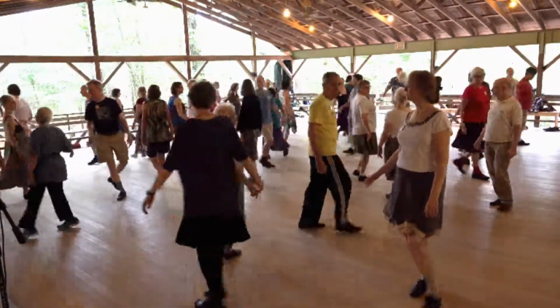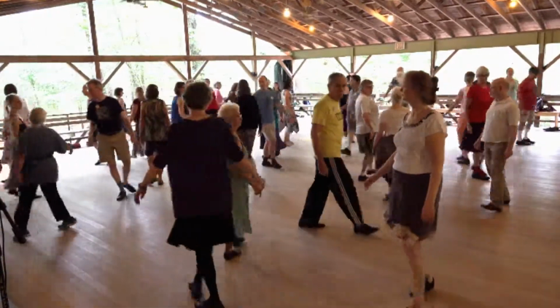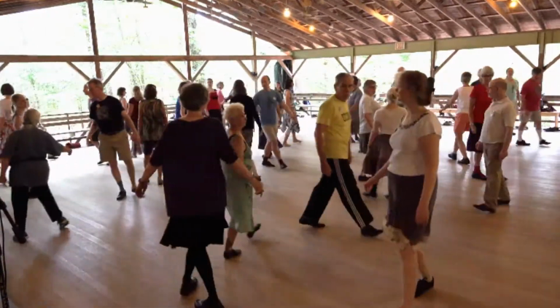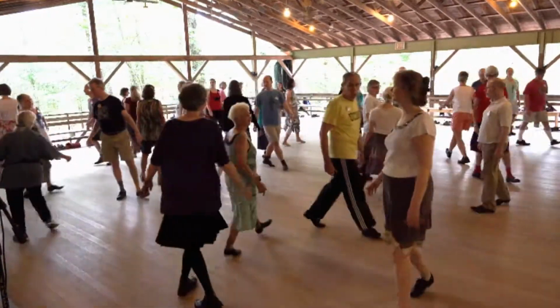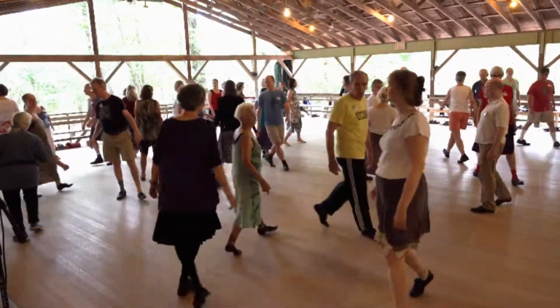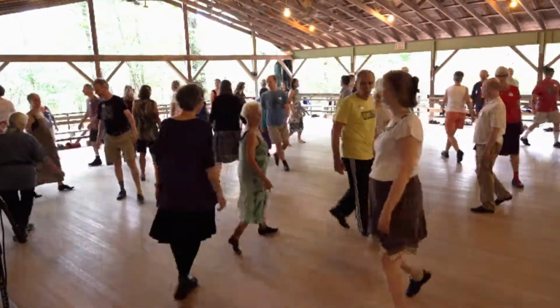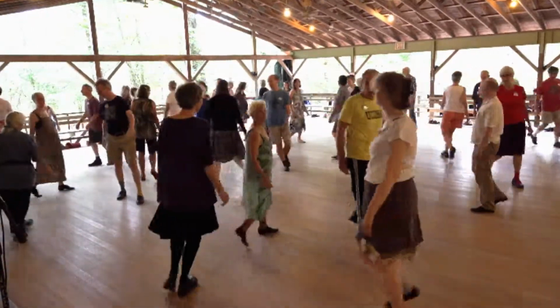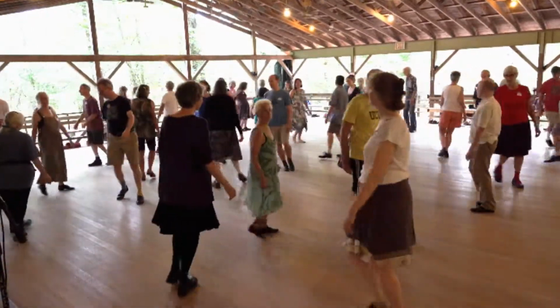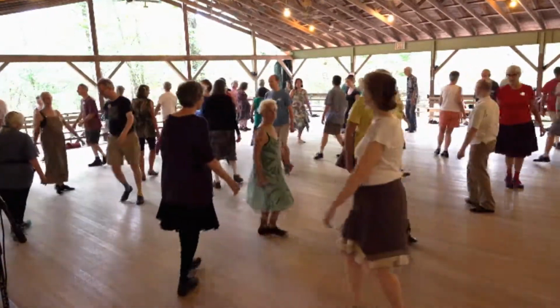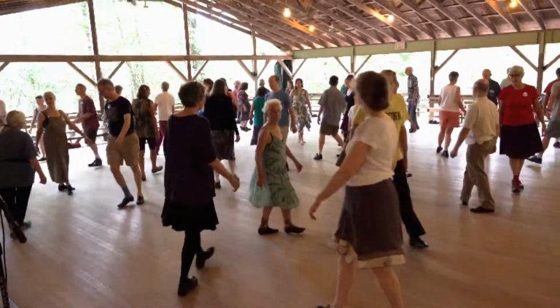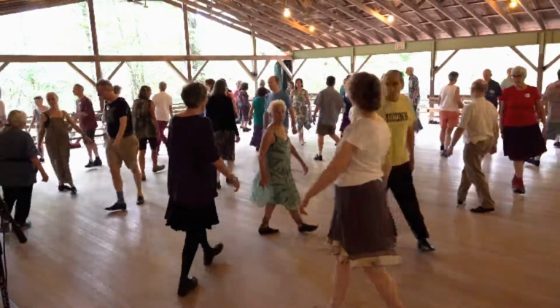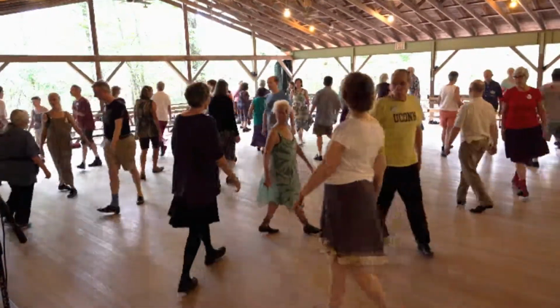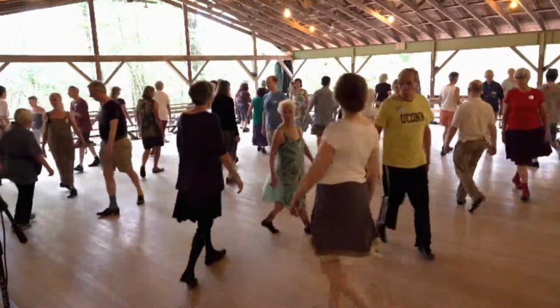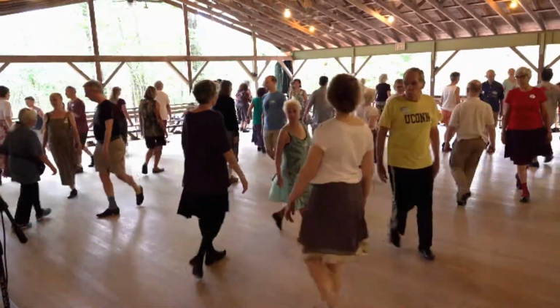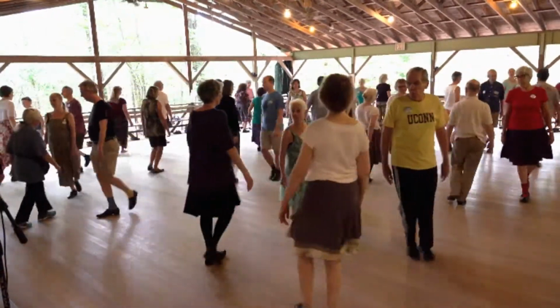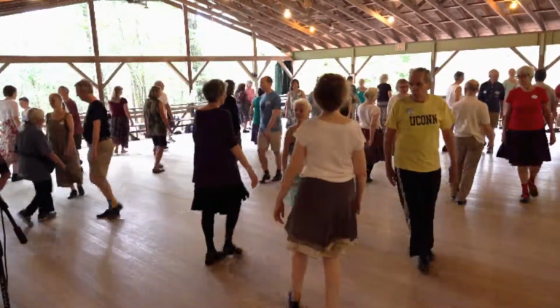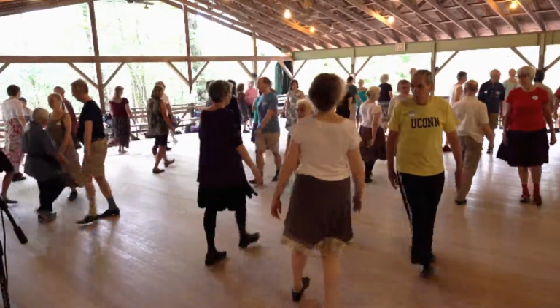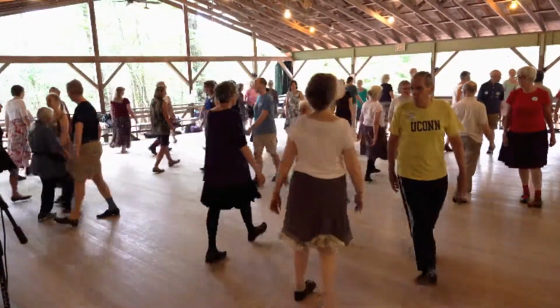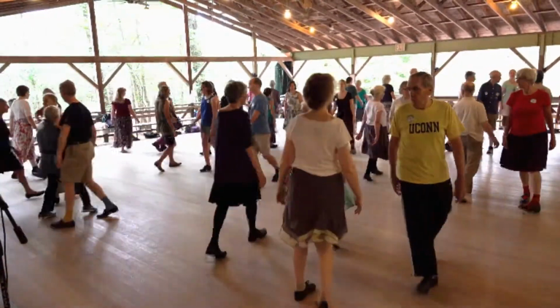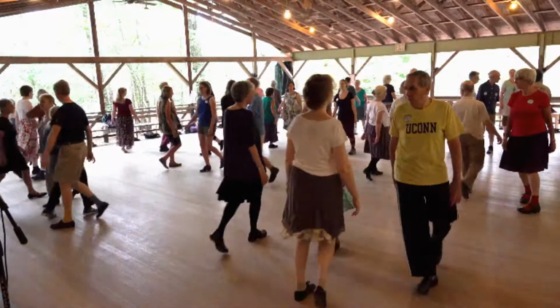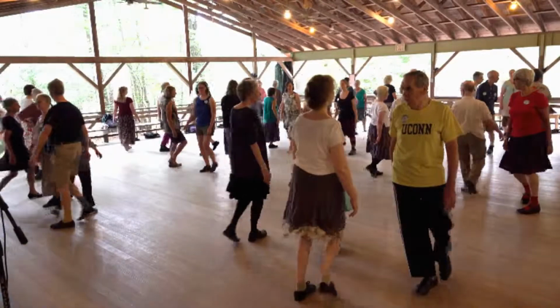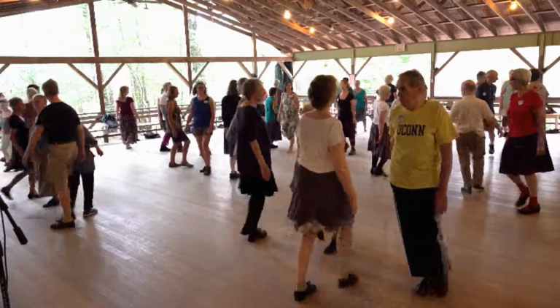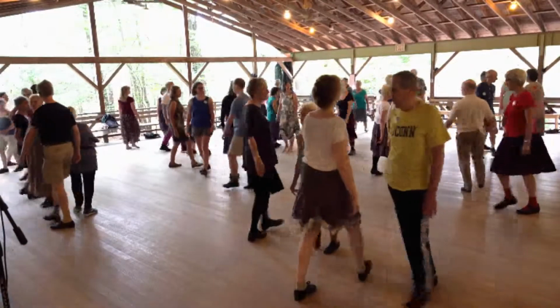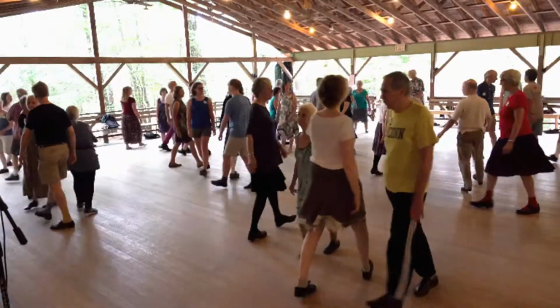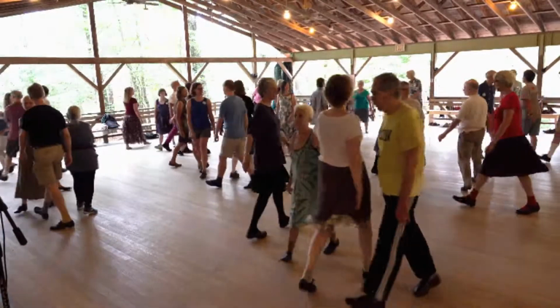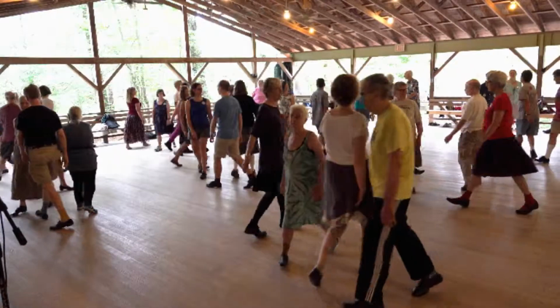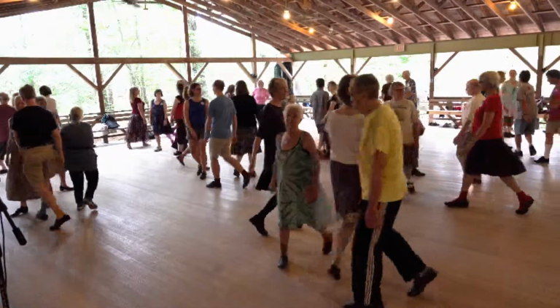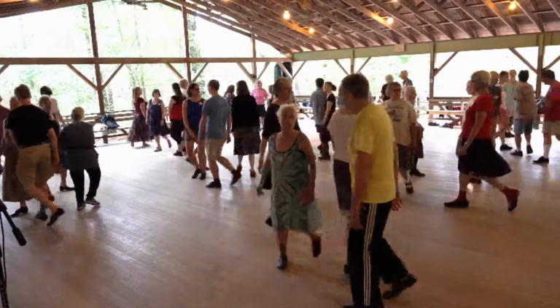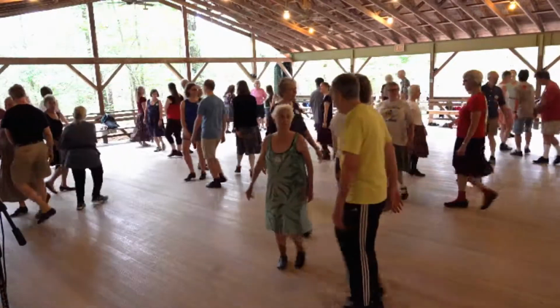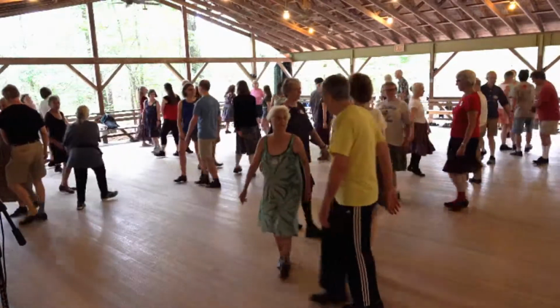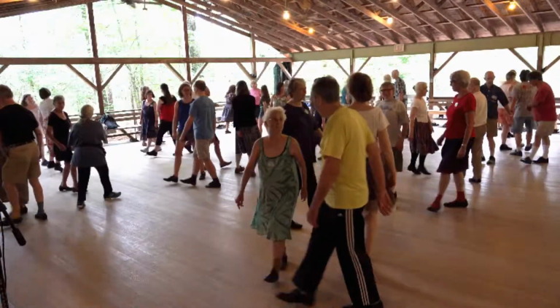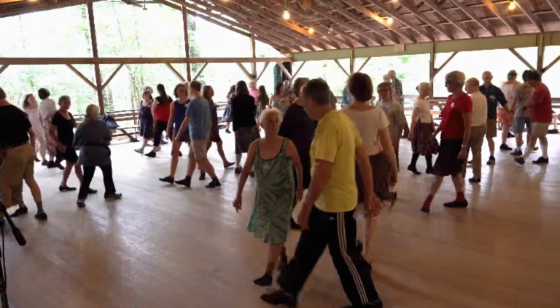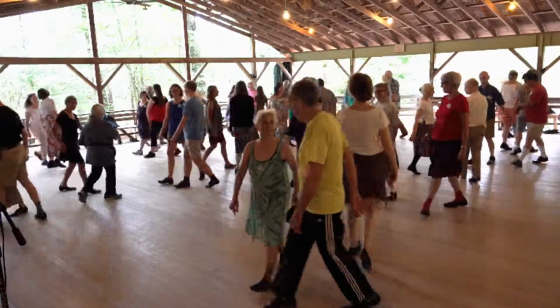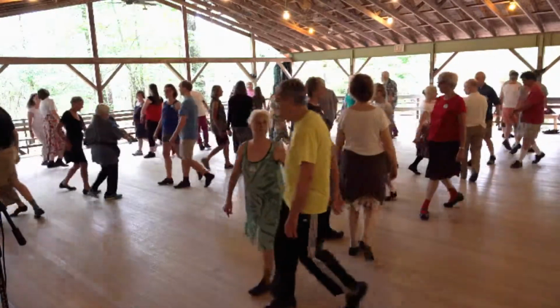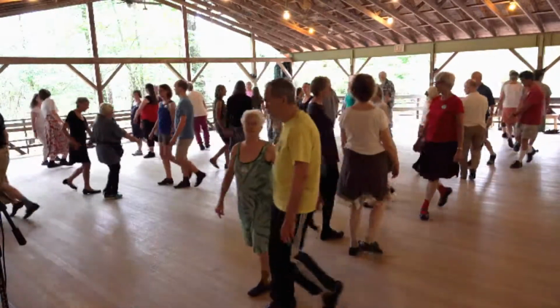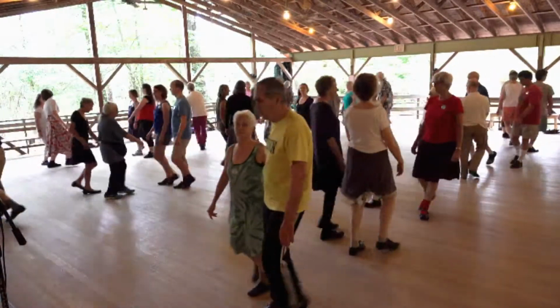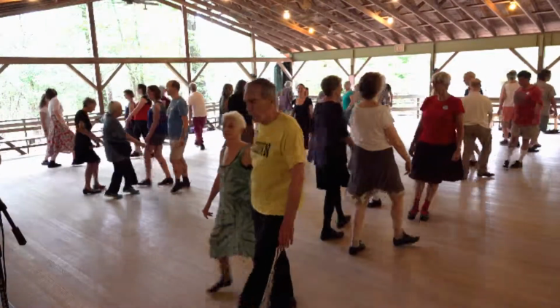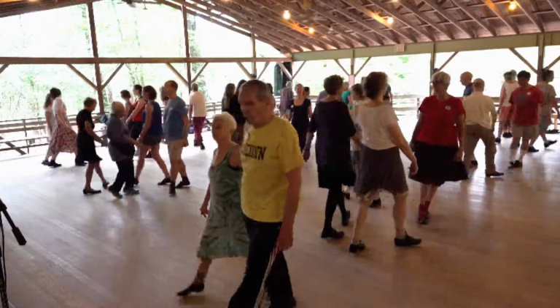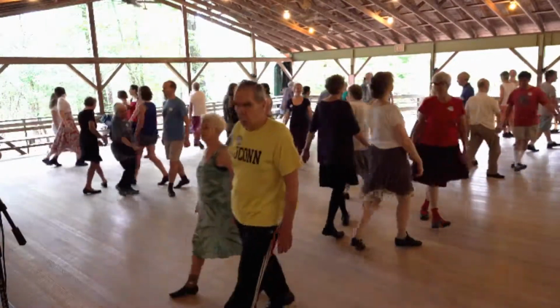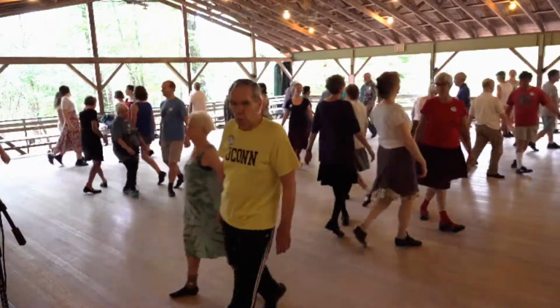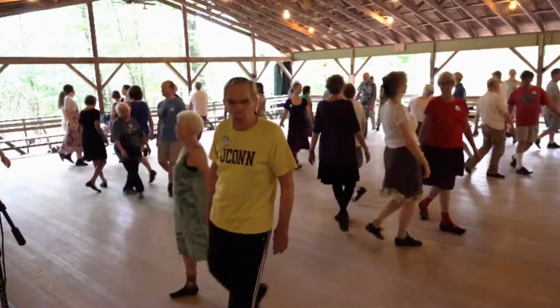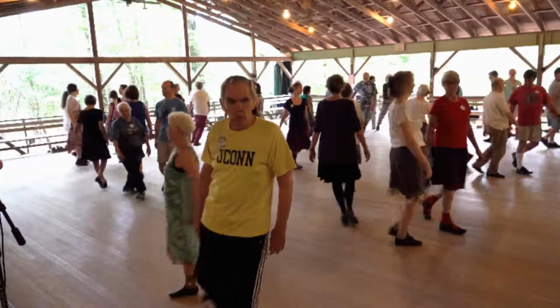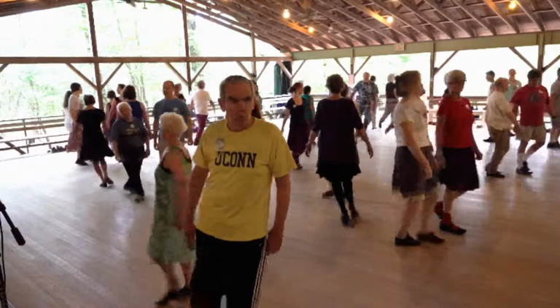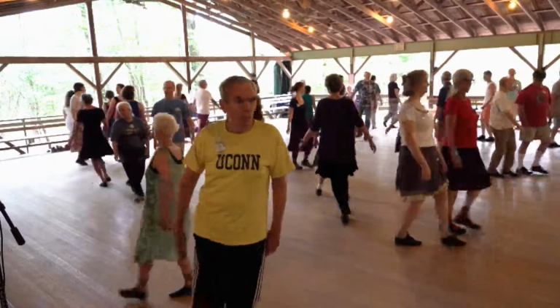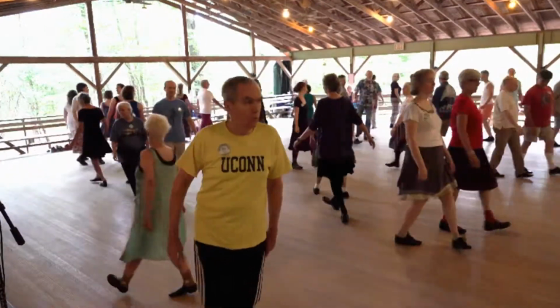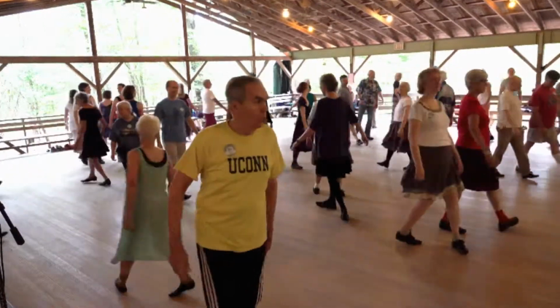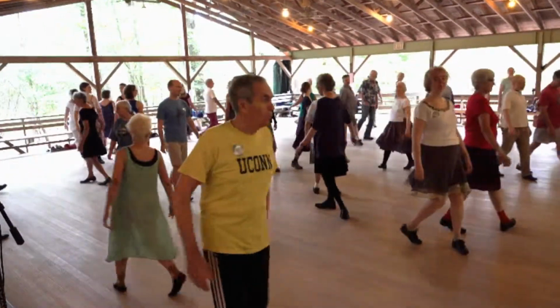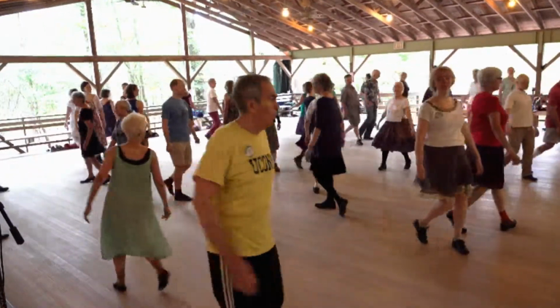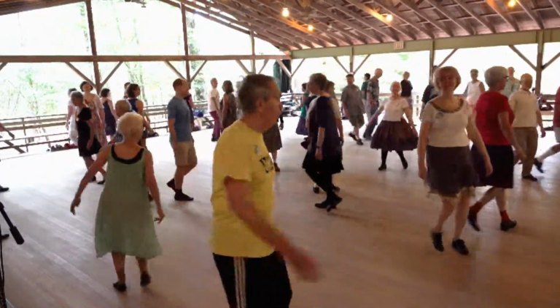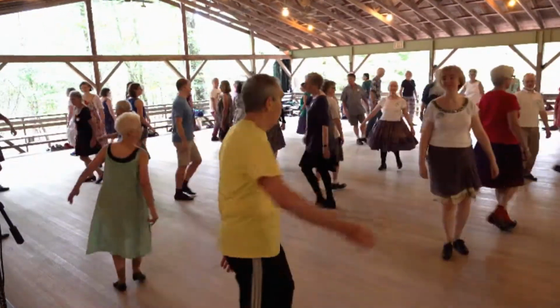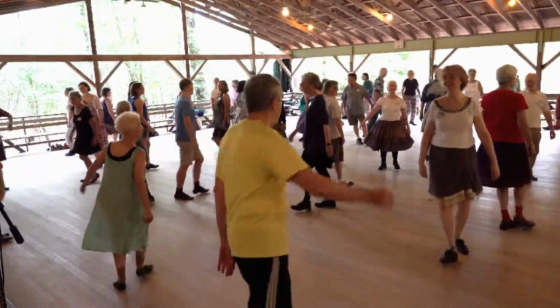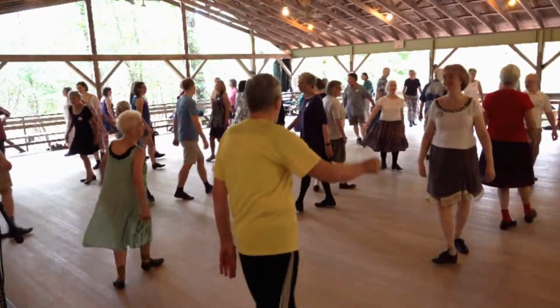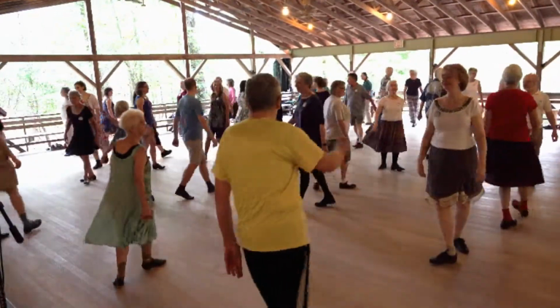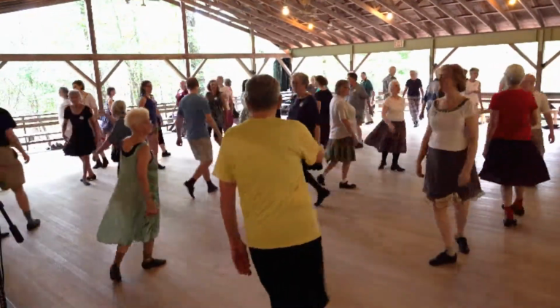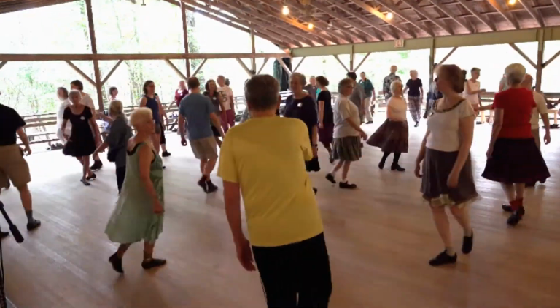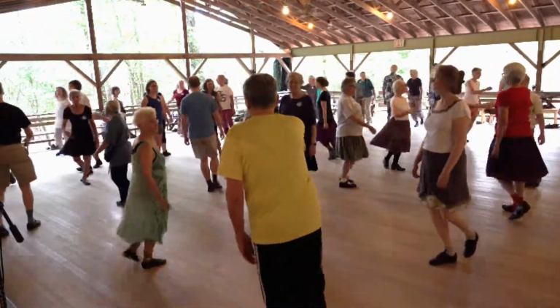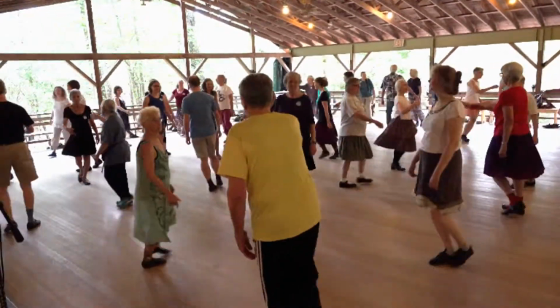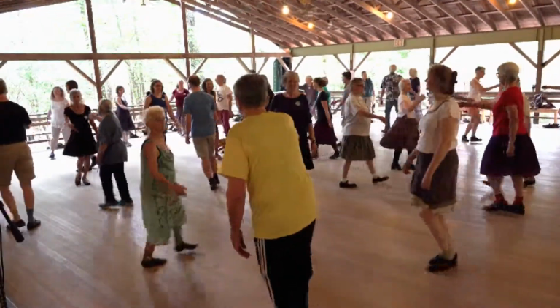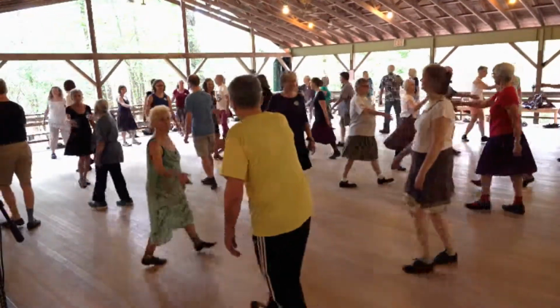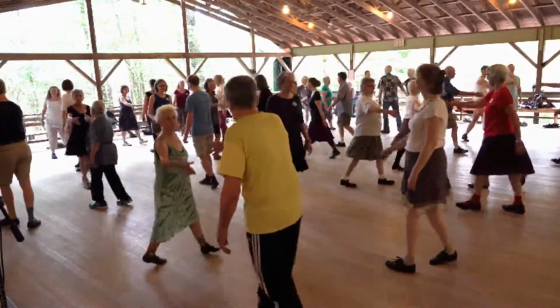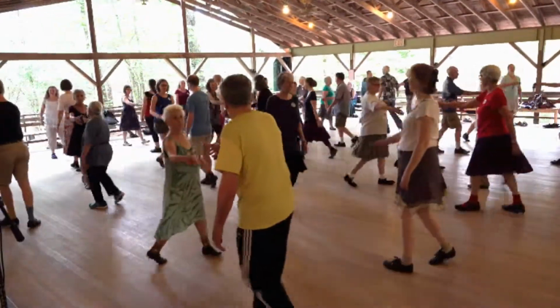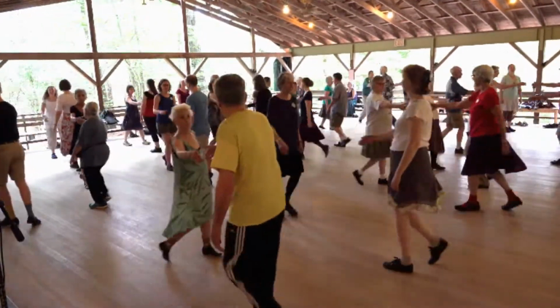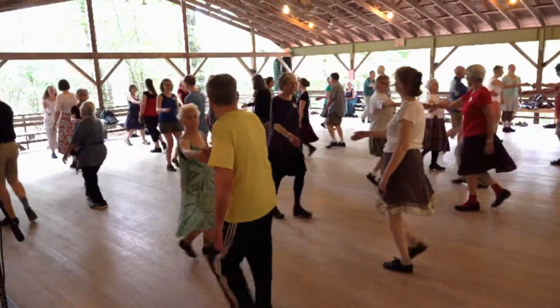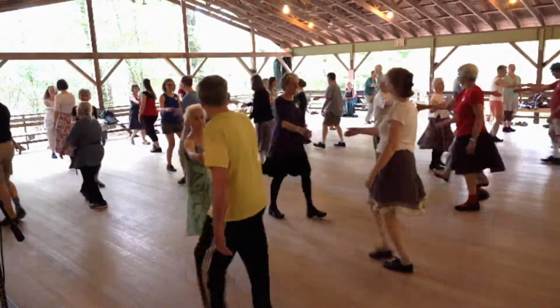Pass right, find your partner, turn single, face your partner, three changes.